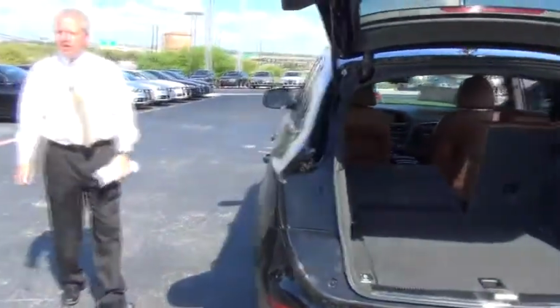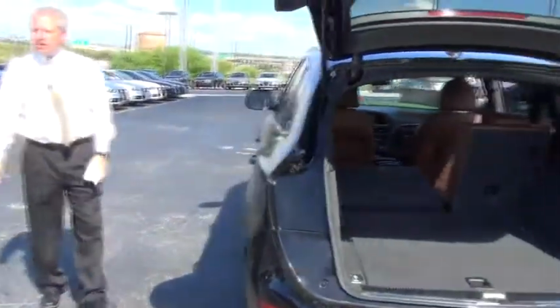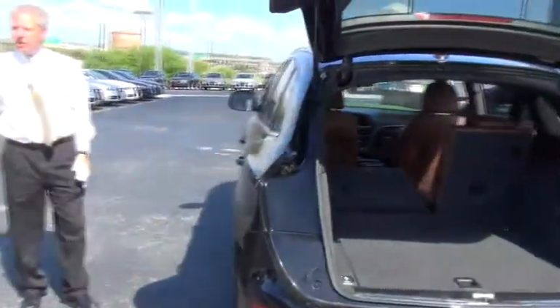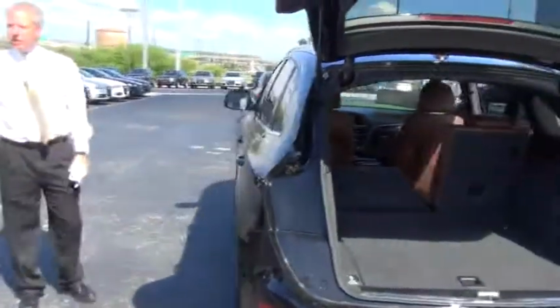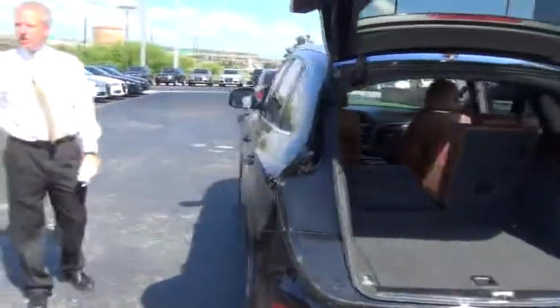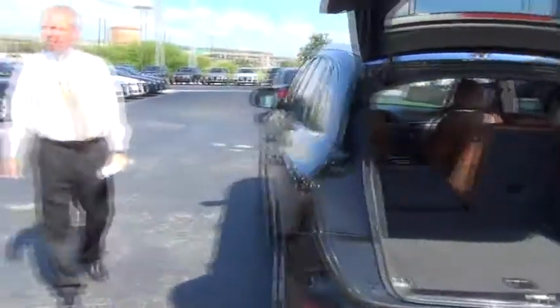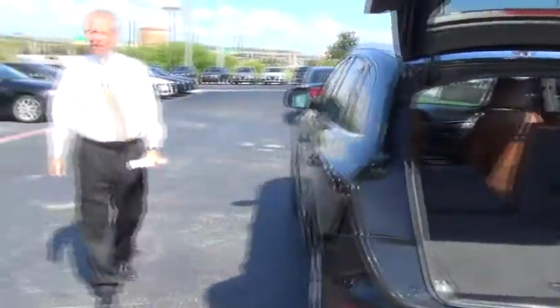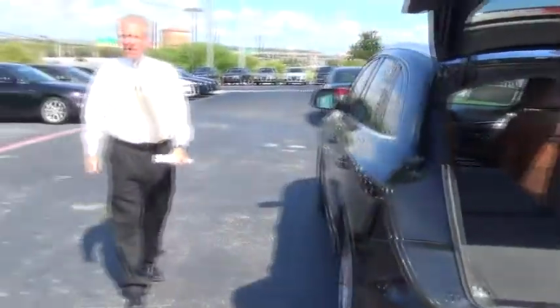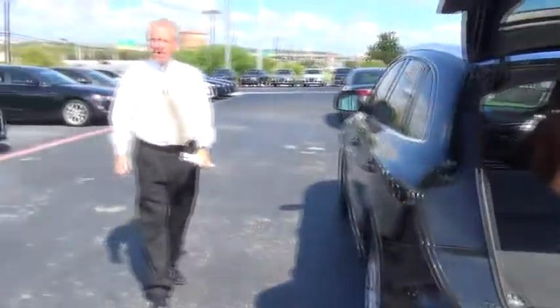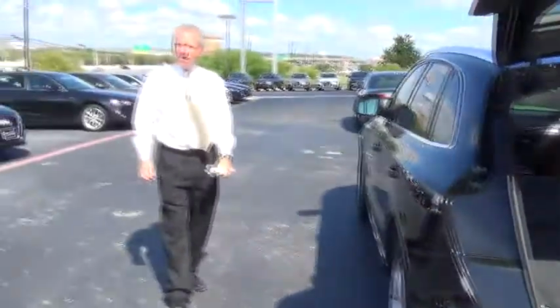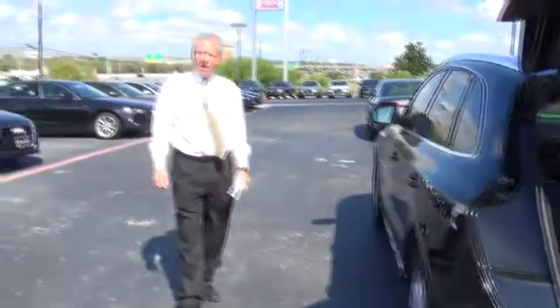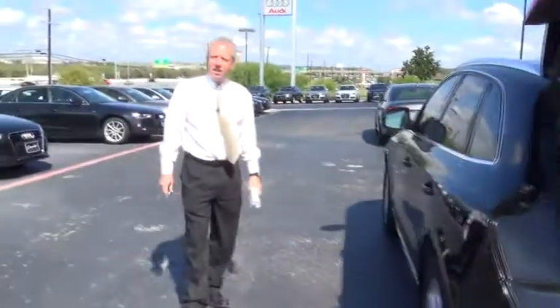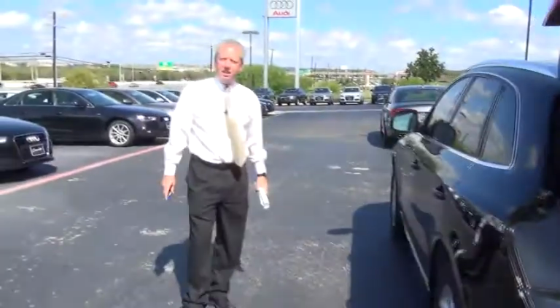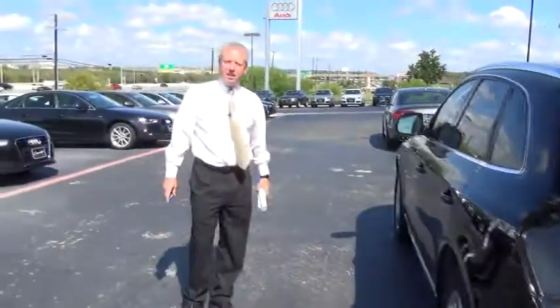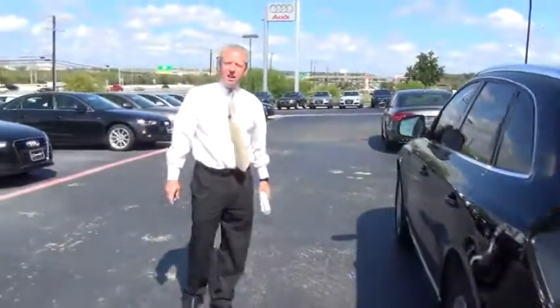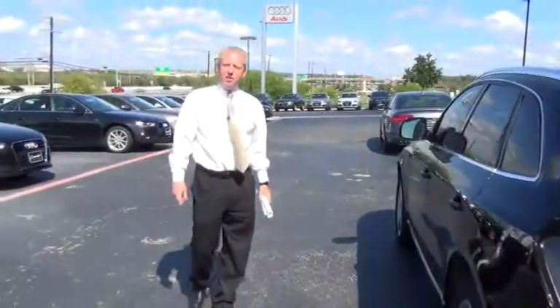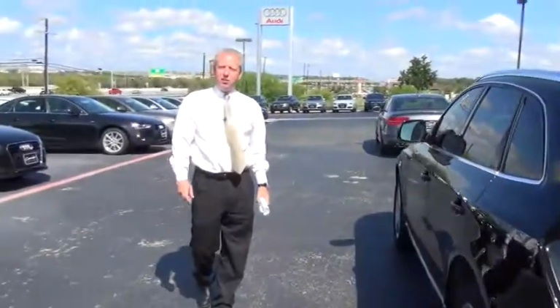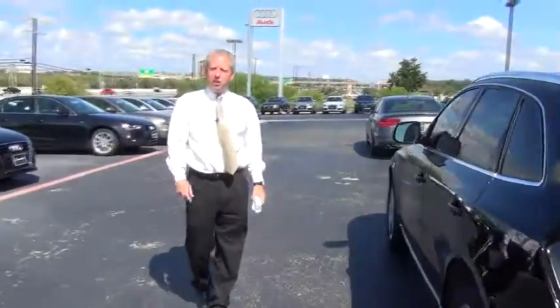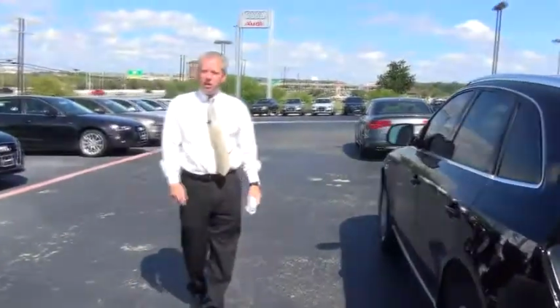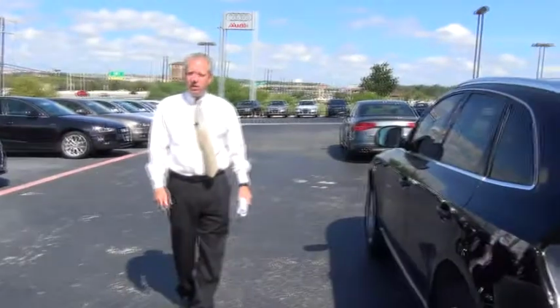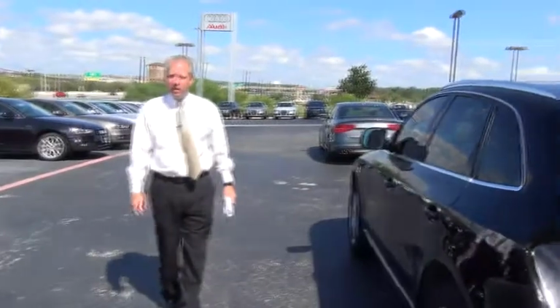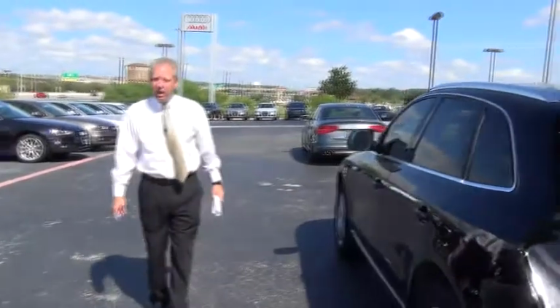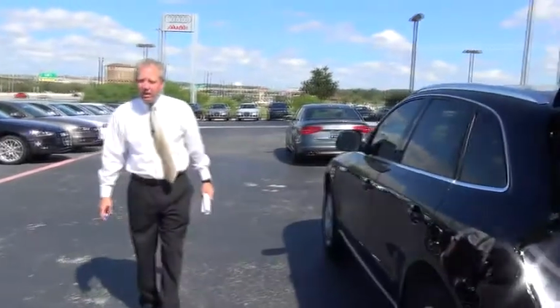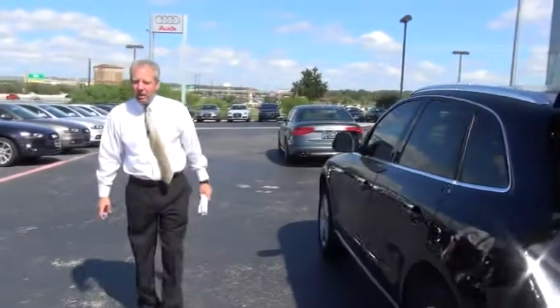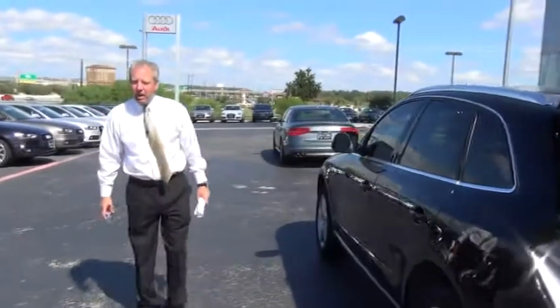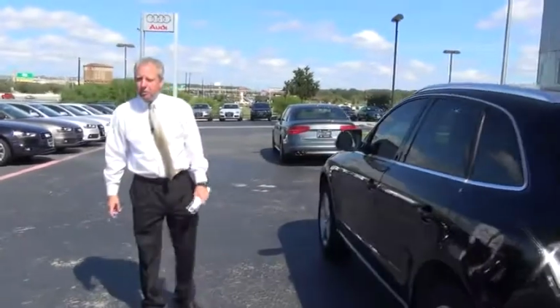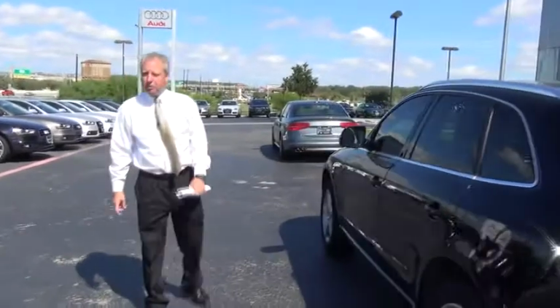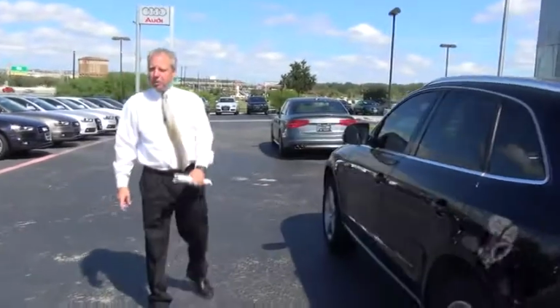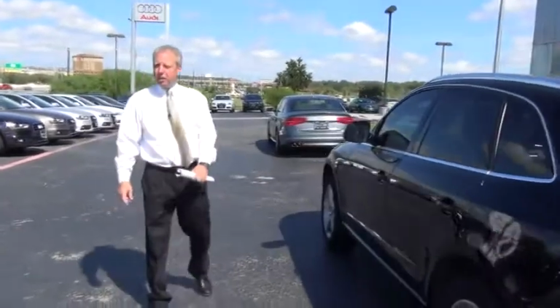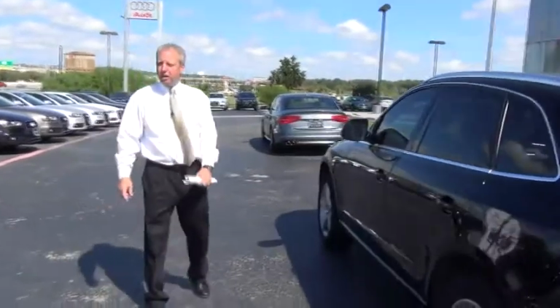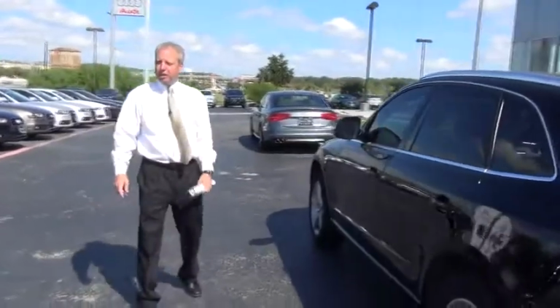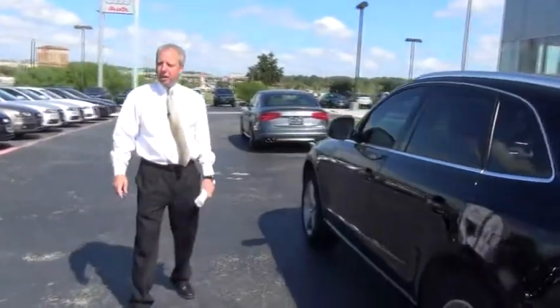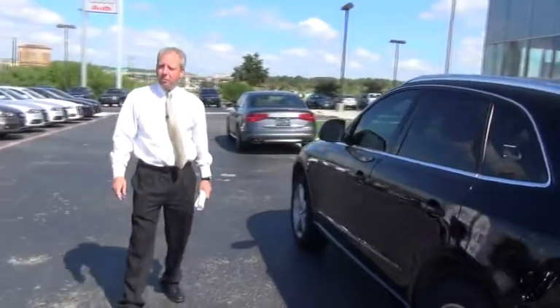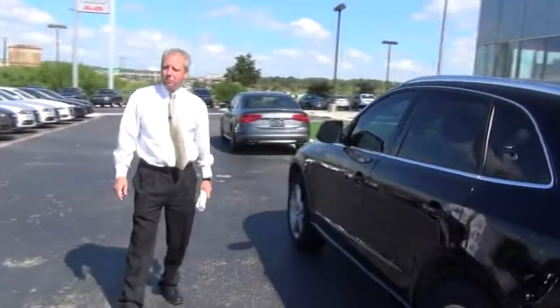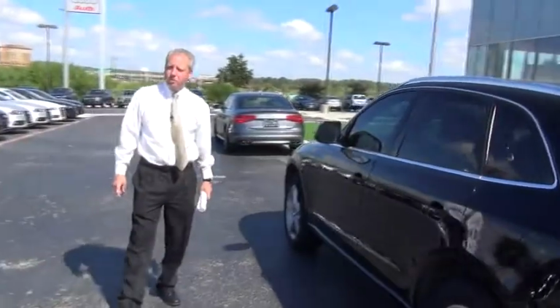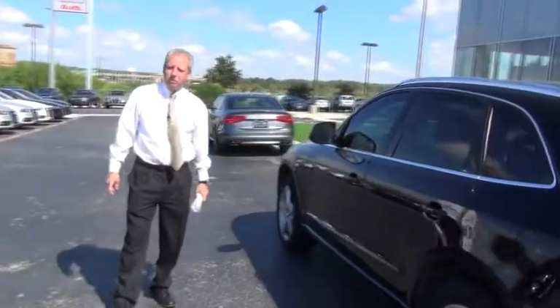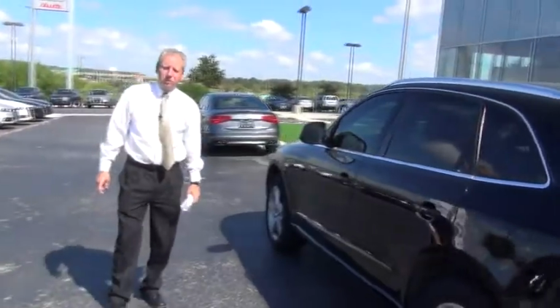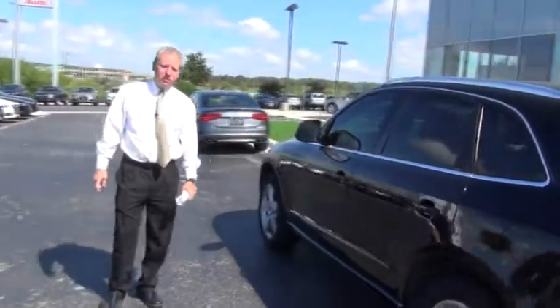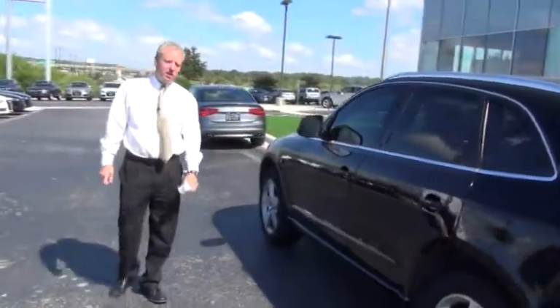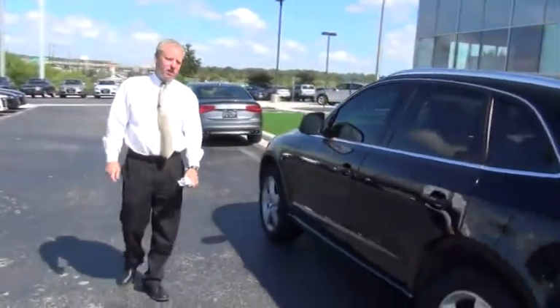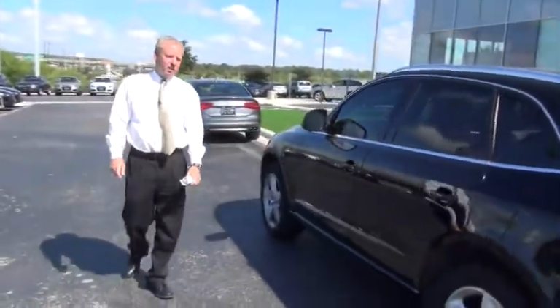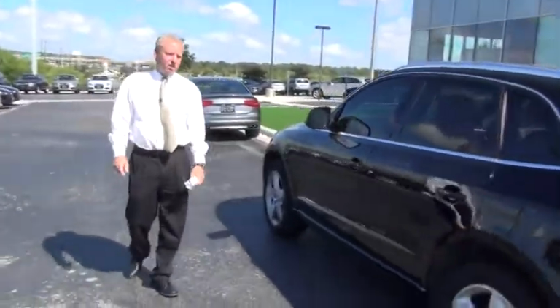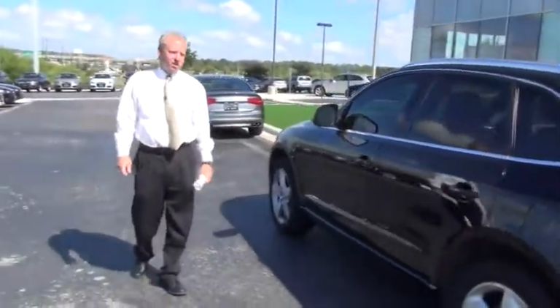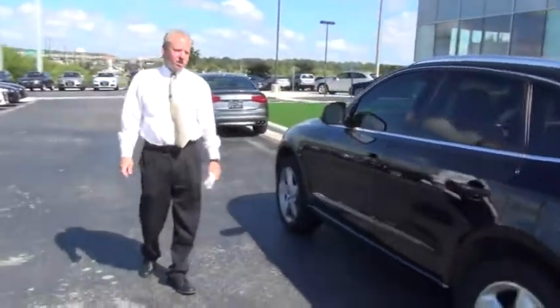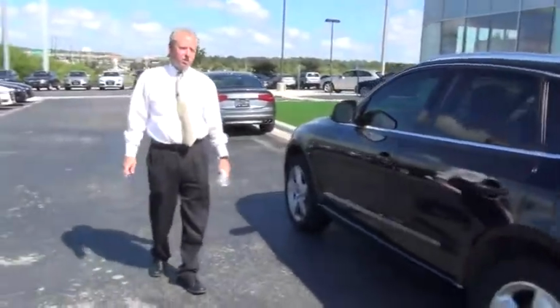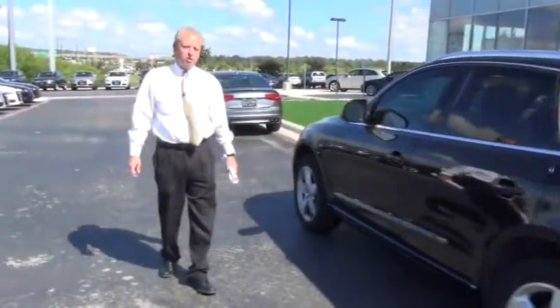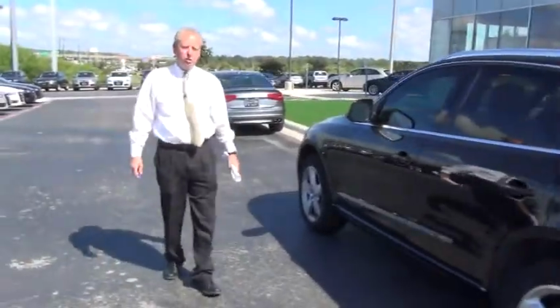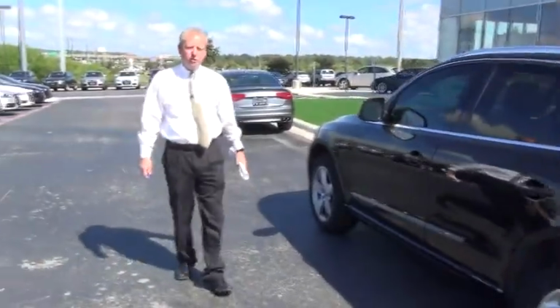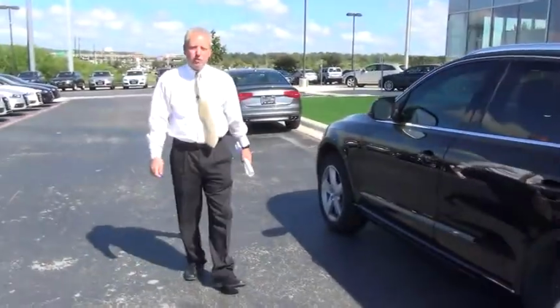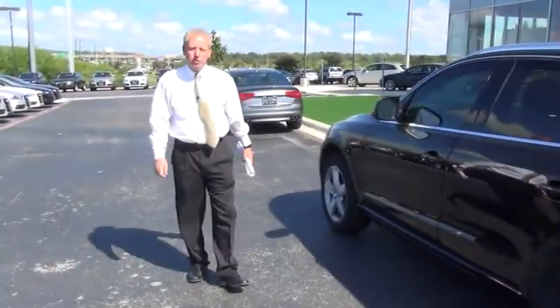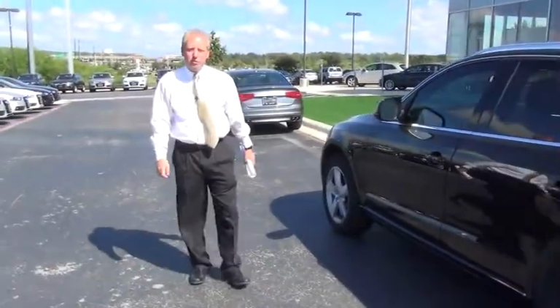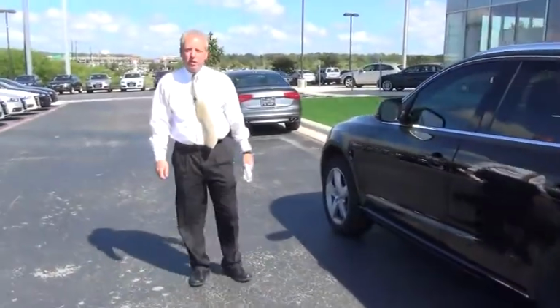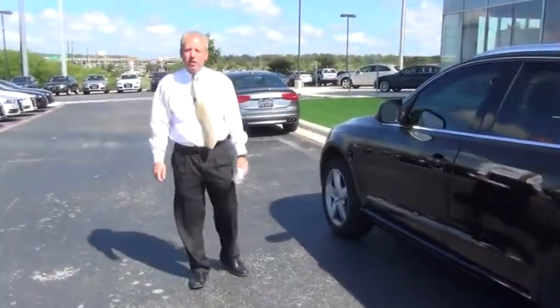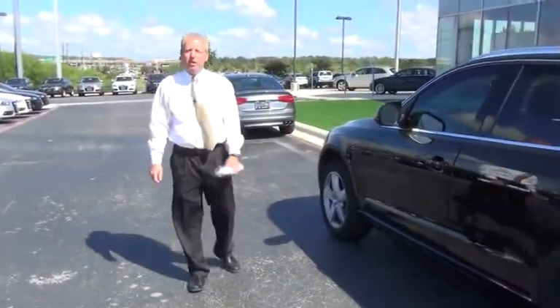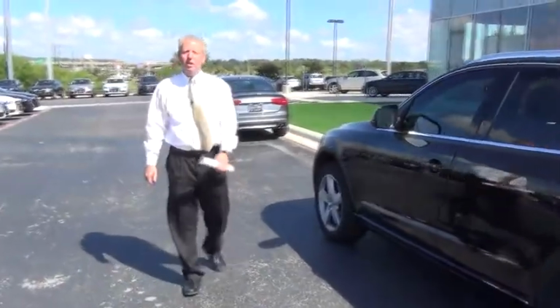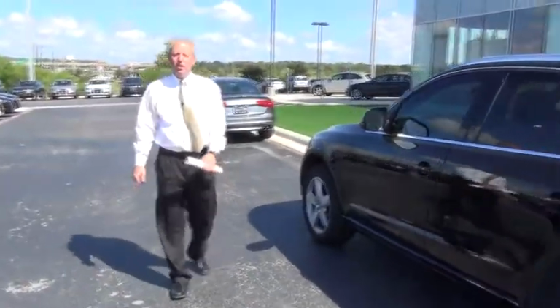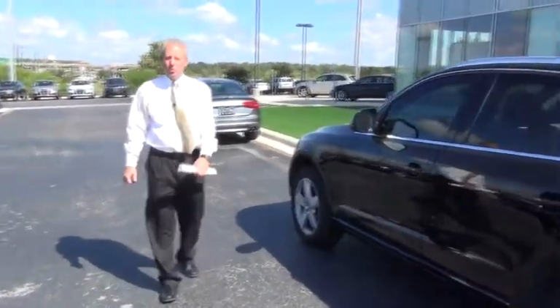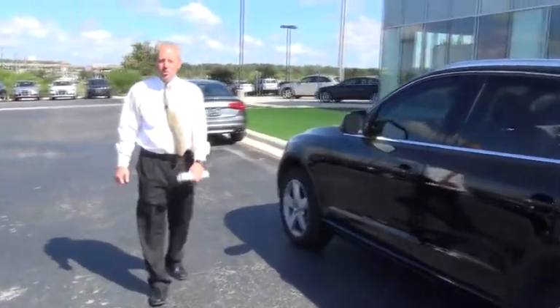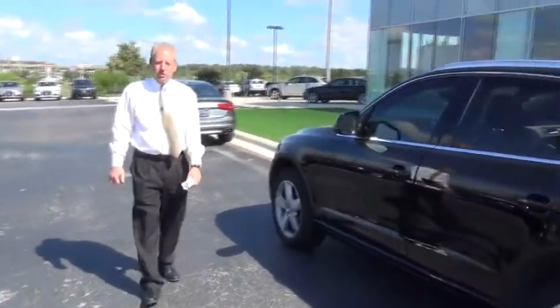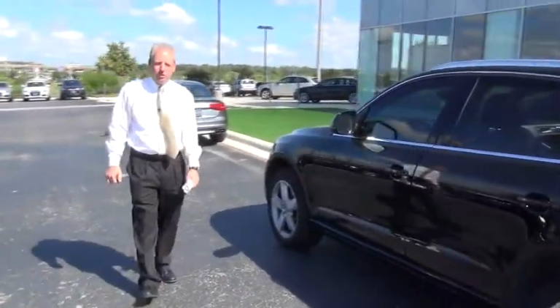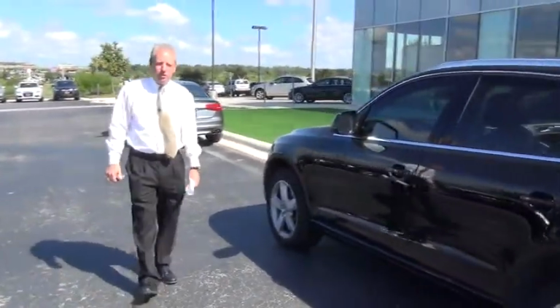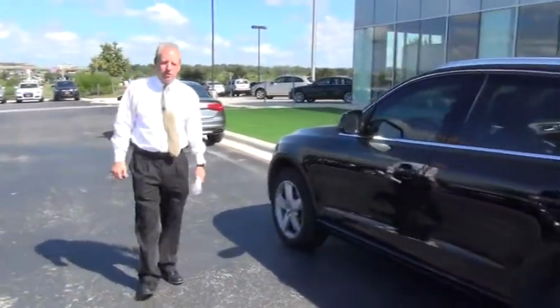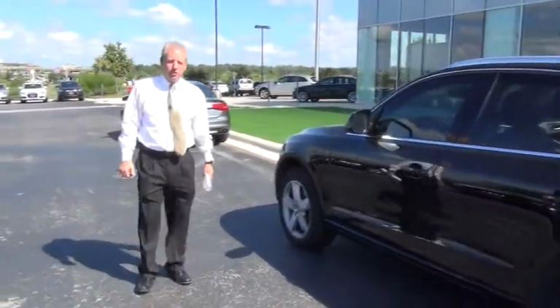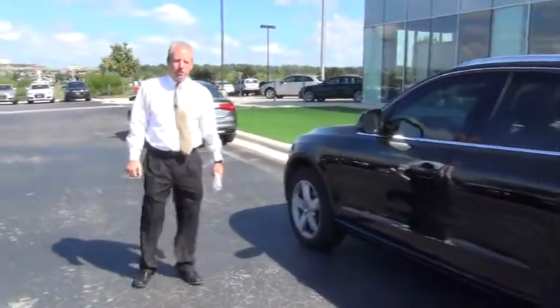Check us out online at CavenderAudi.com, or come on down personally and take a look, and let's go for a spin. We'll see you soon.